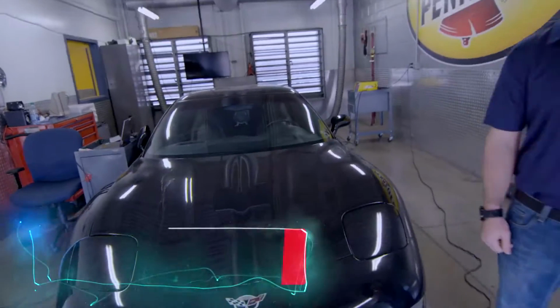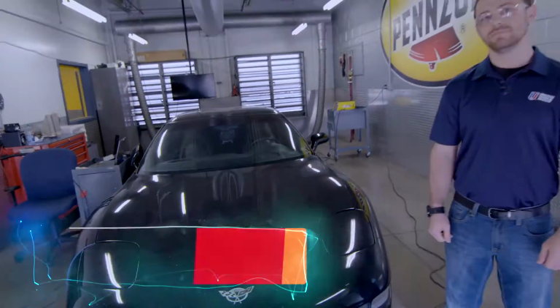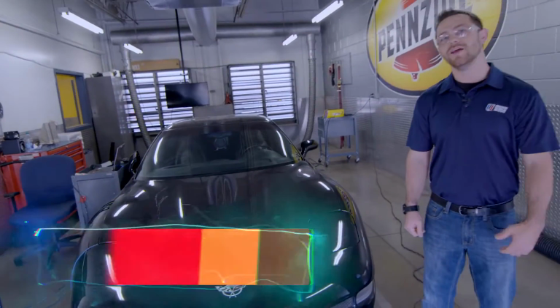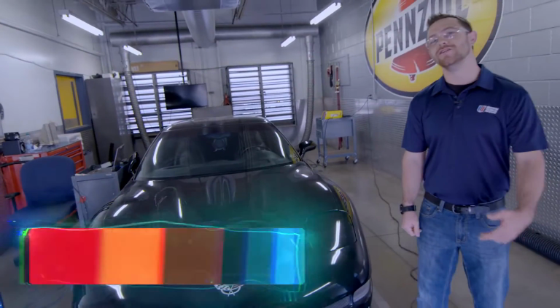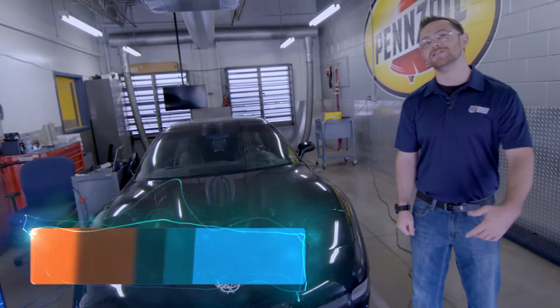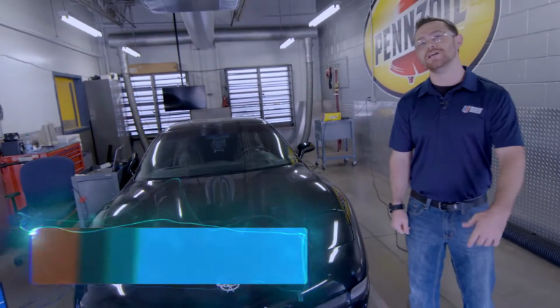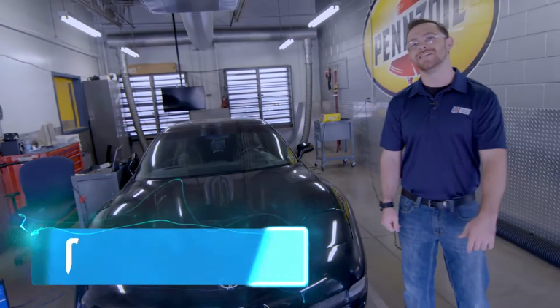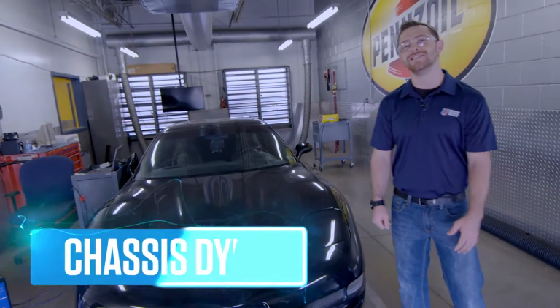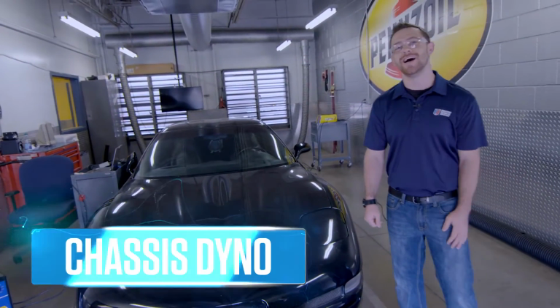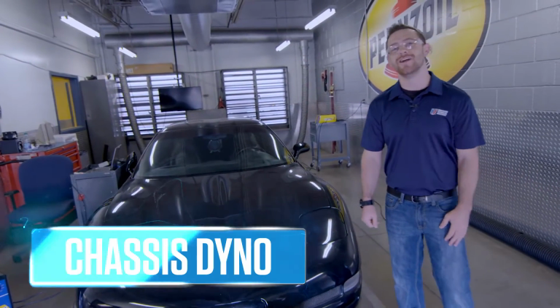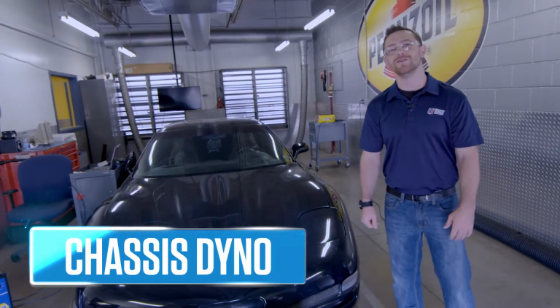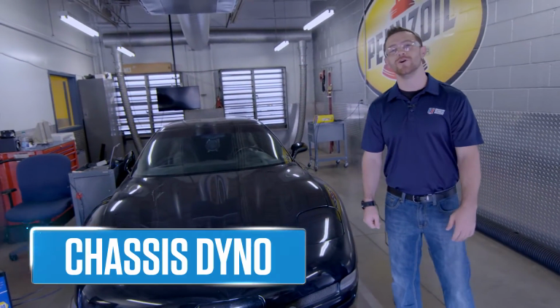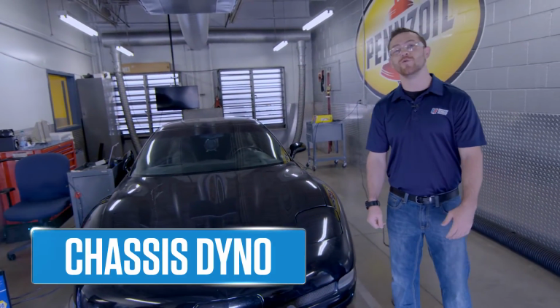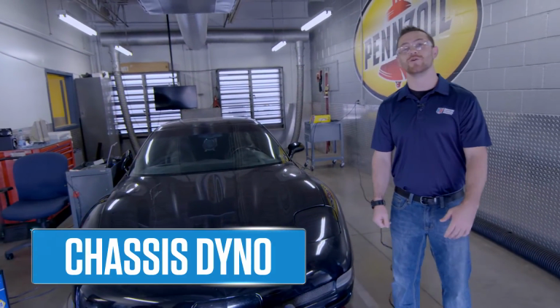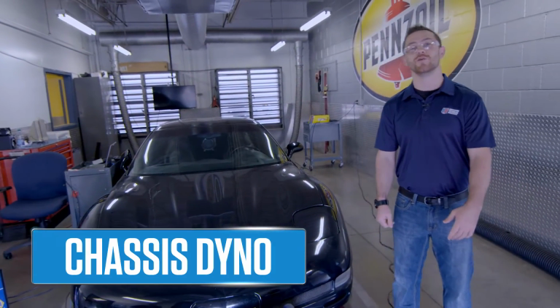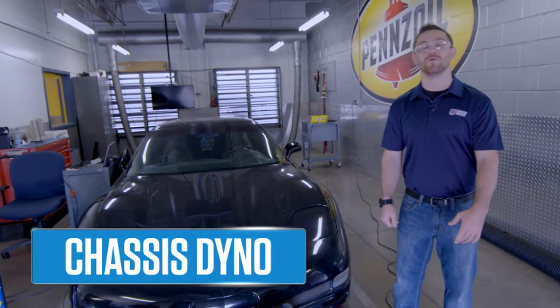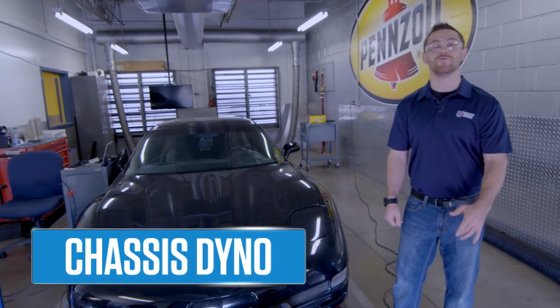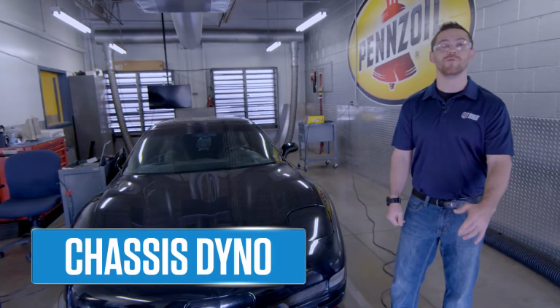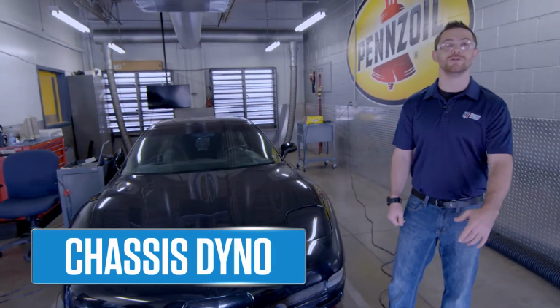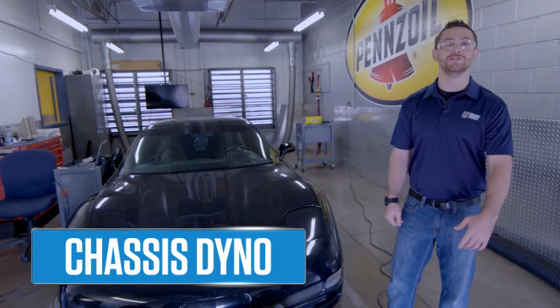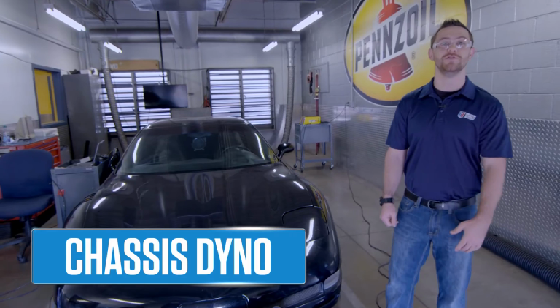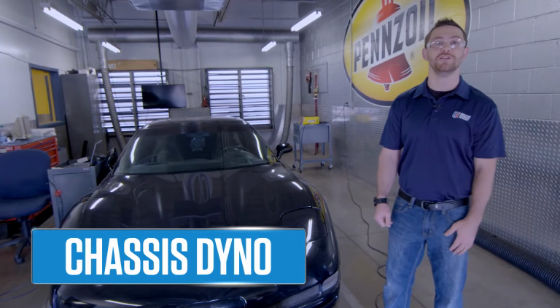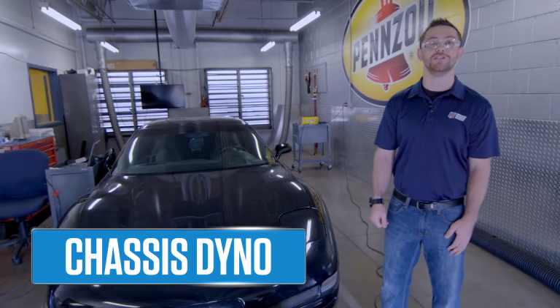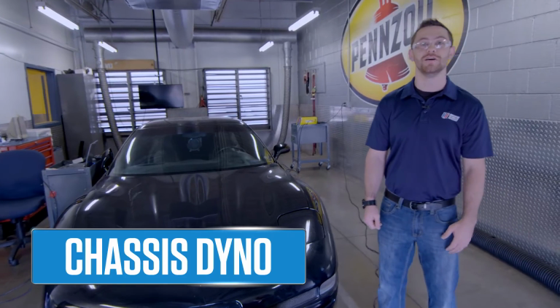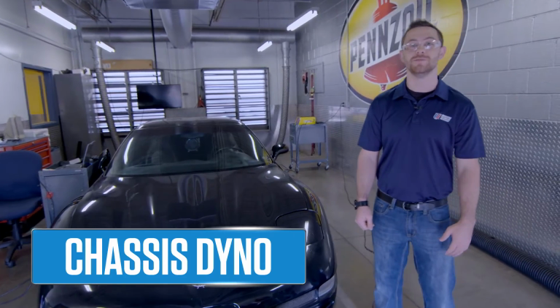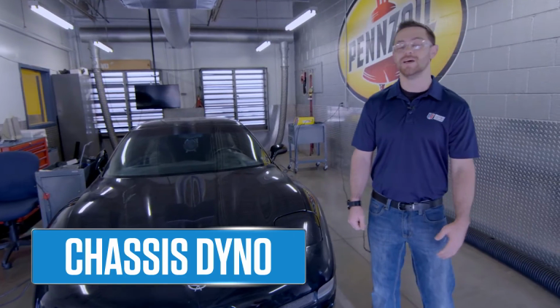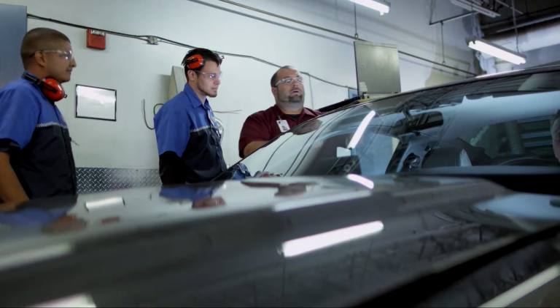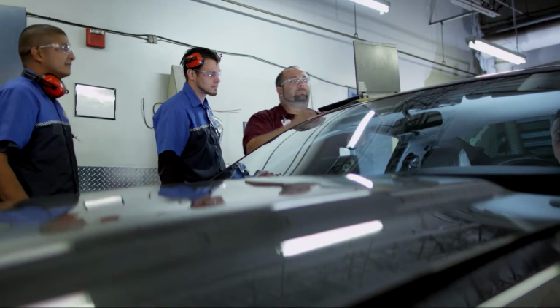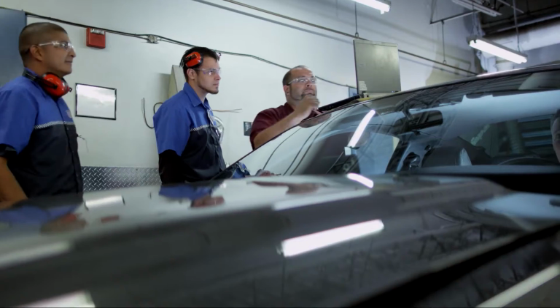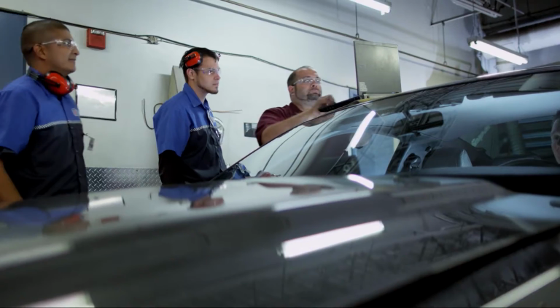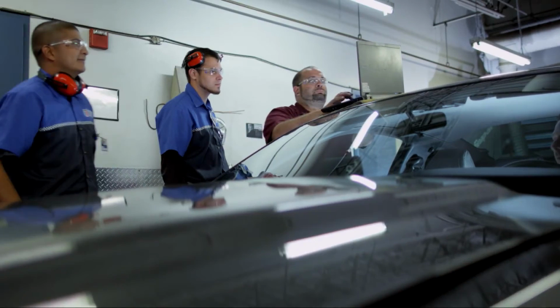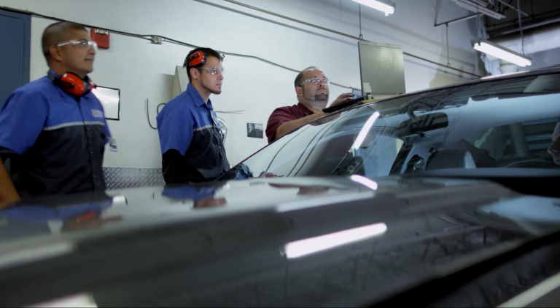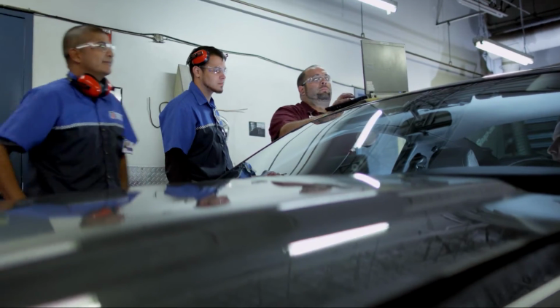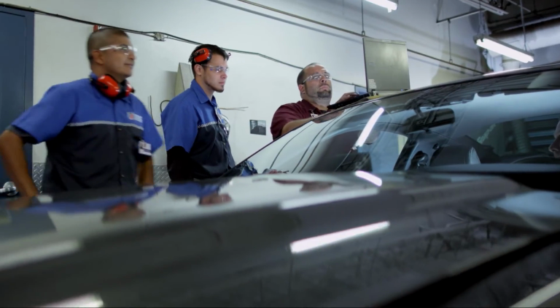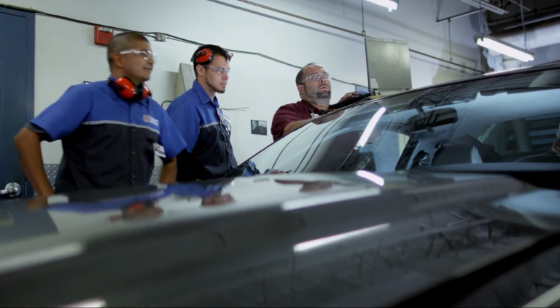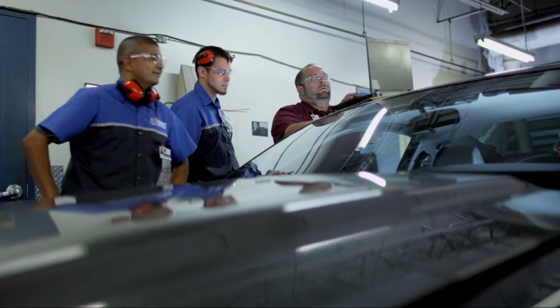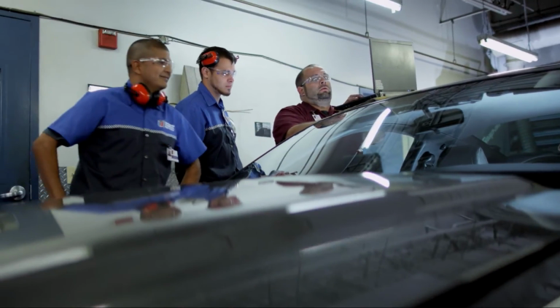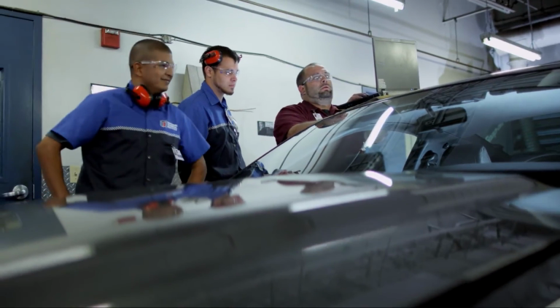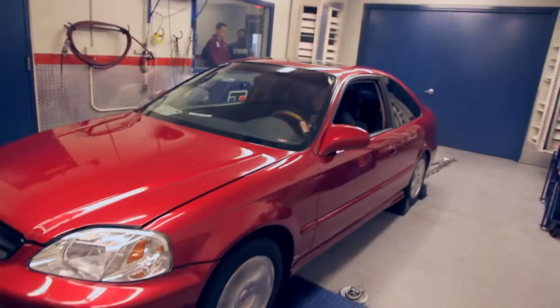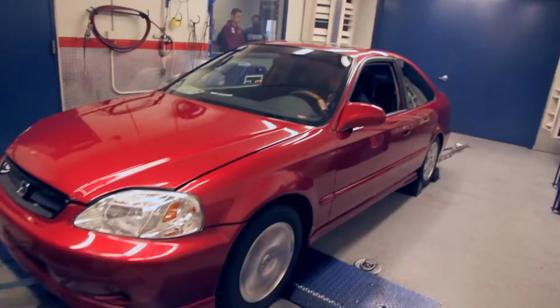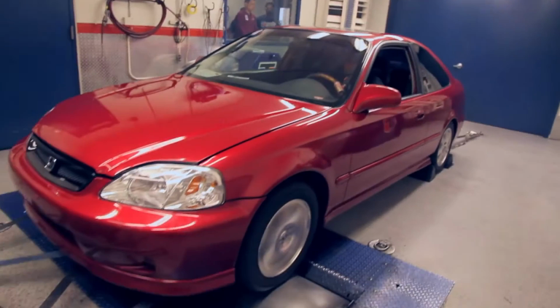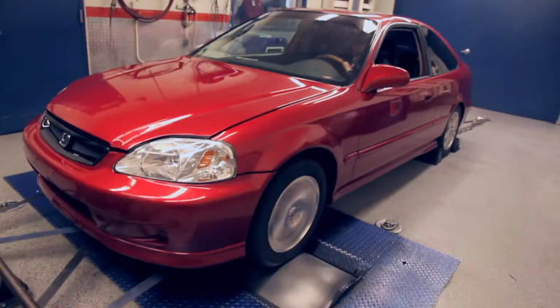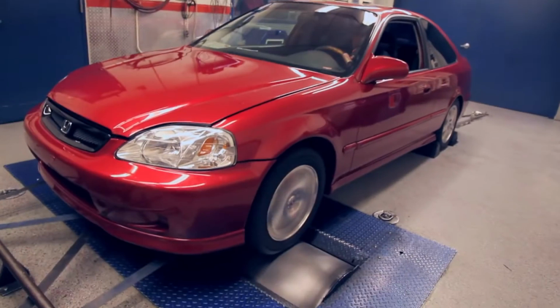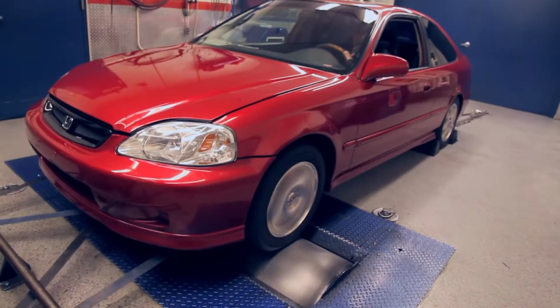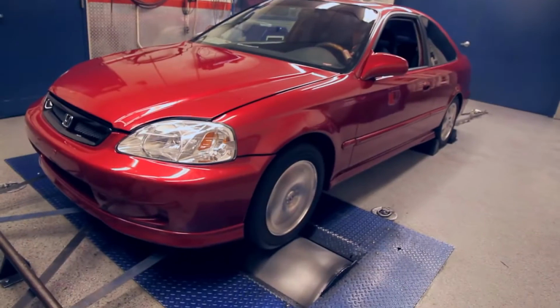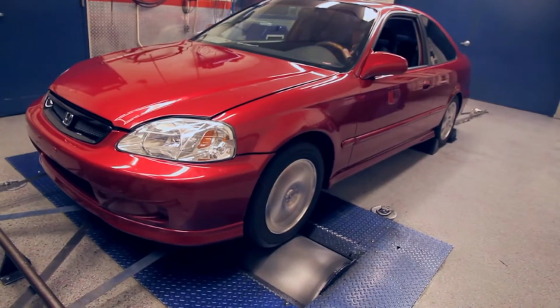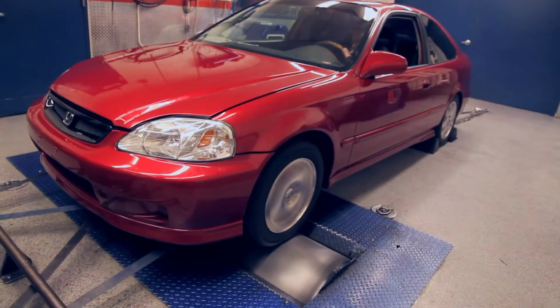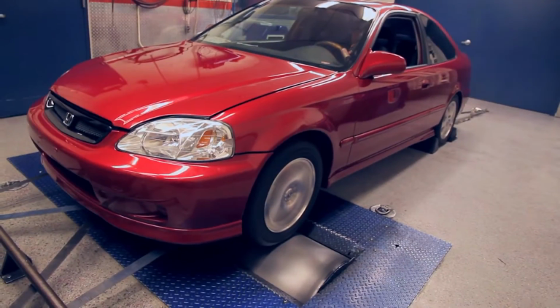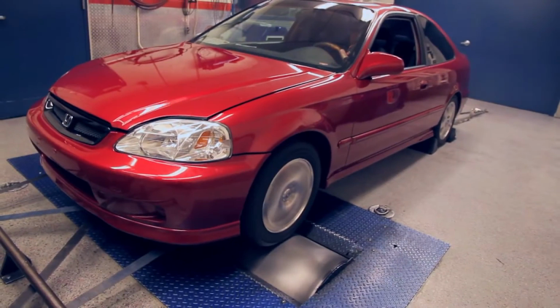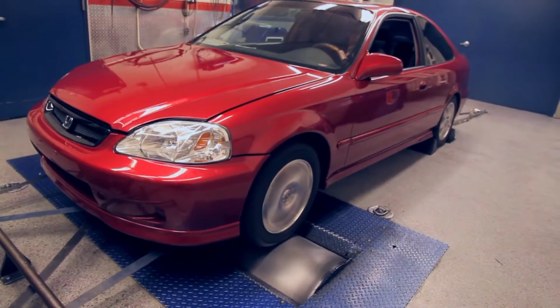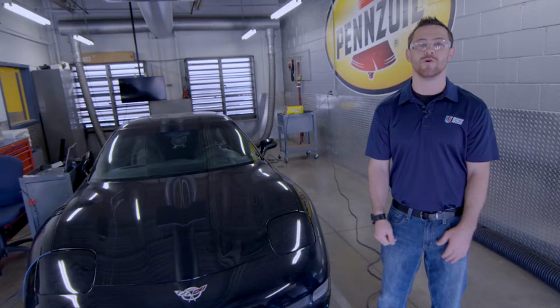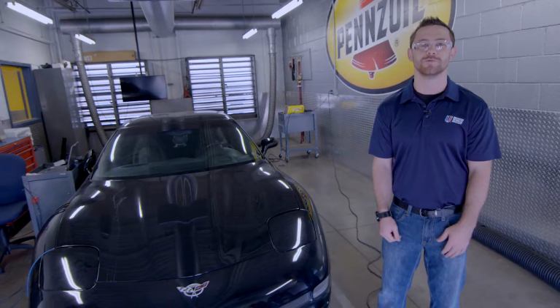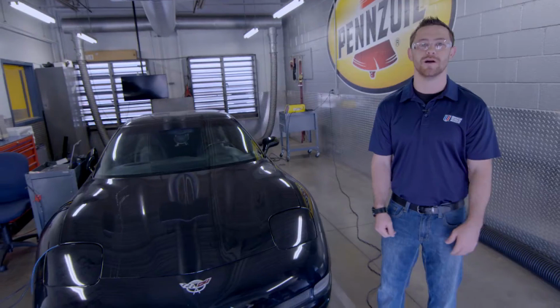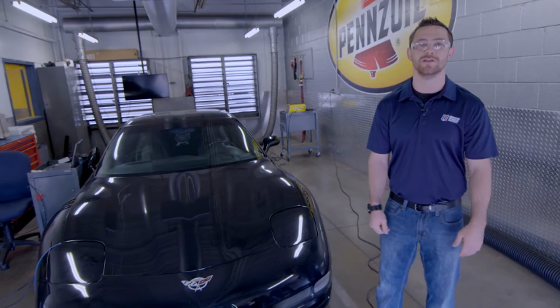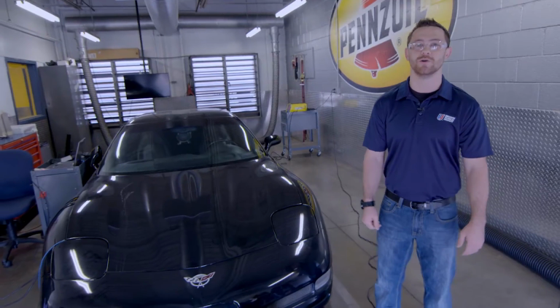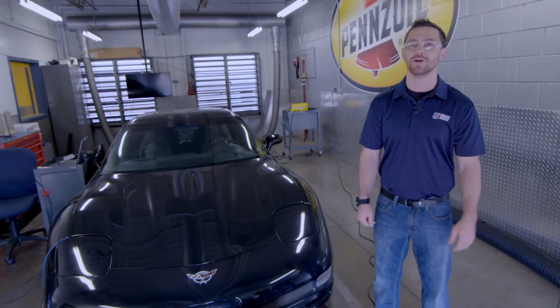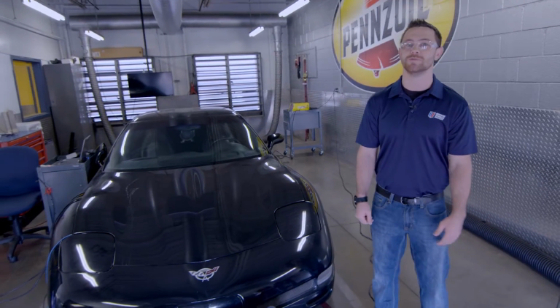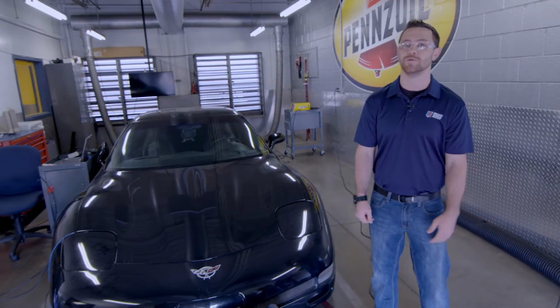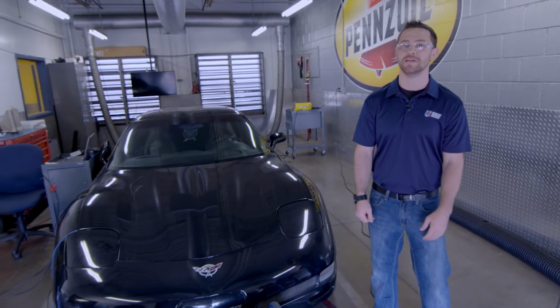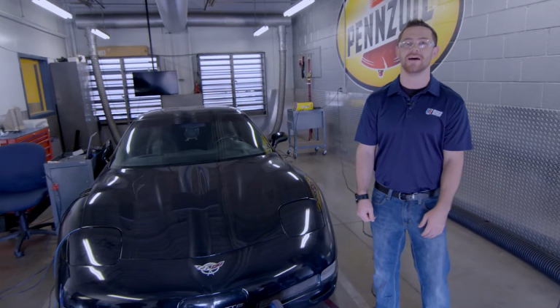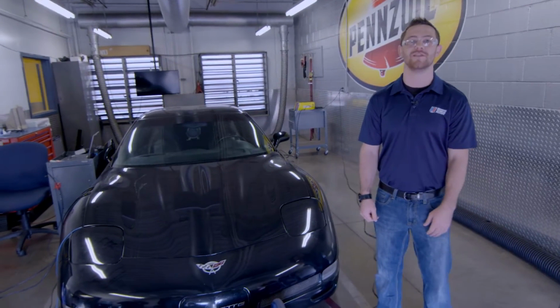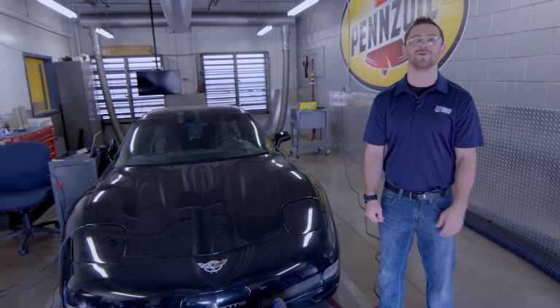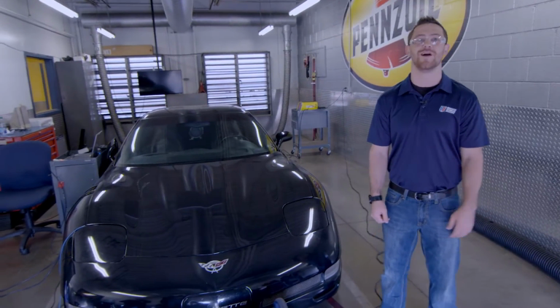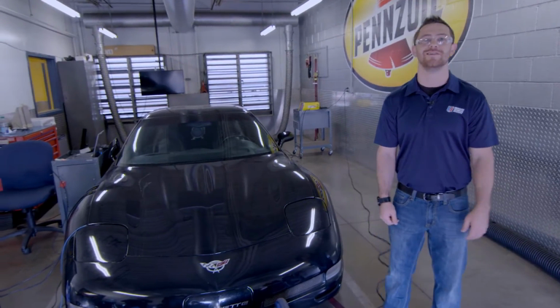Here in the chassis dyno, you'll work with performance tuning chips, upload them to the cars, run them on the dyno, and see what kind of horsepower and torque it's putting down to the ground.